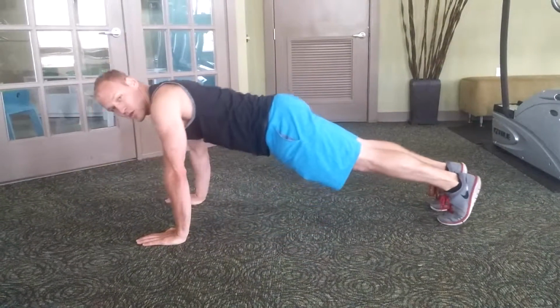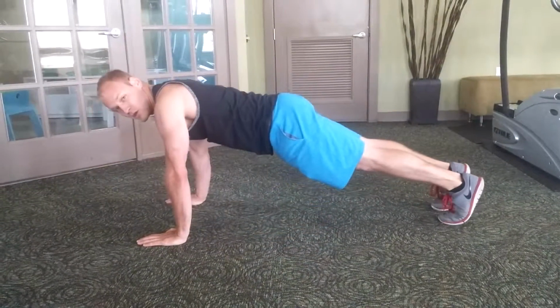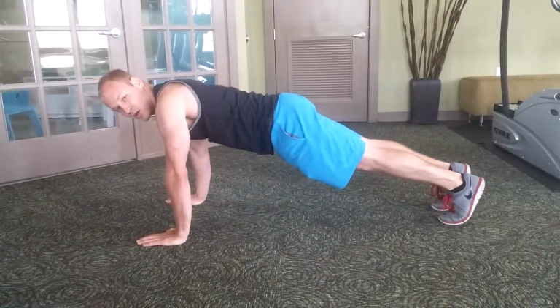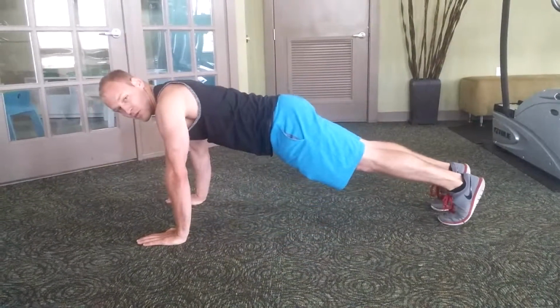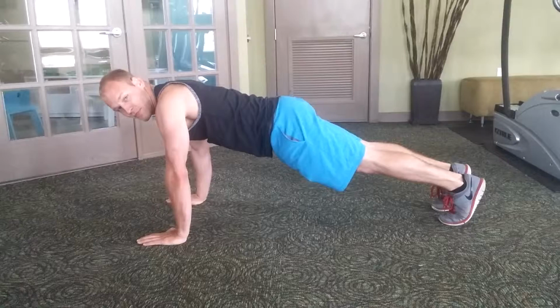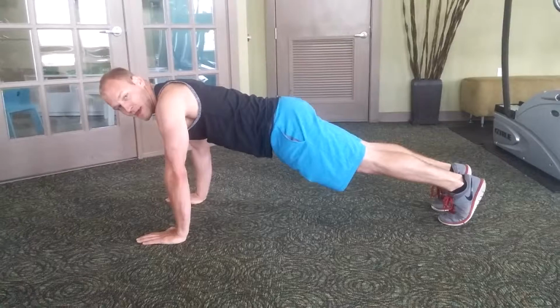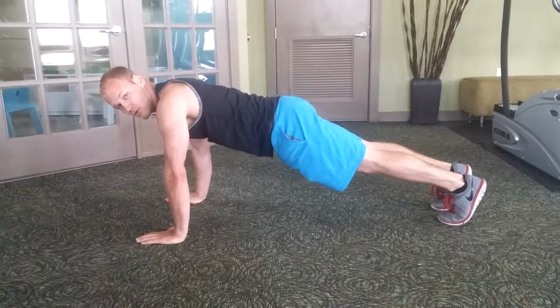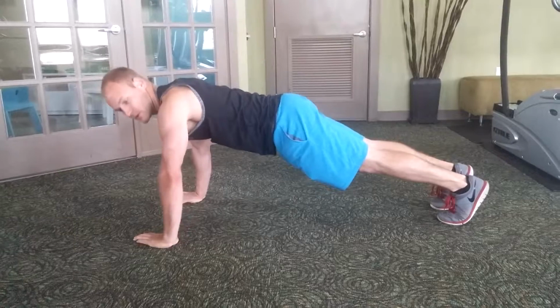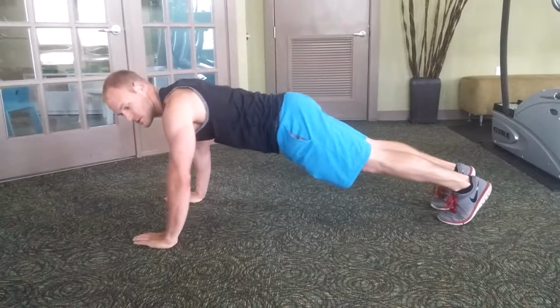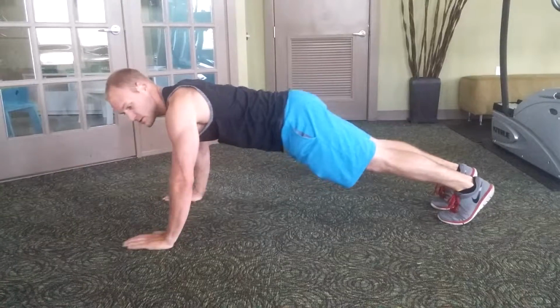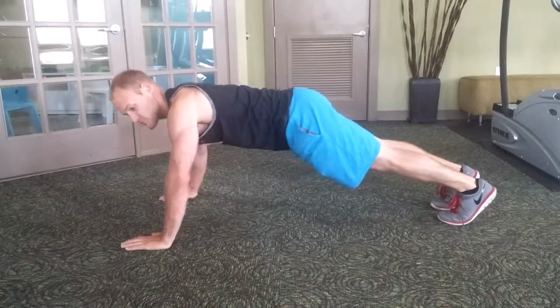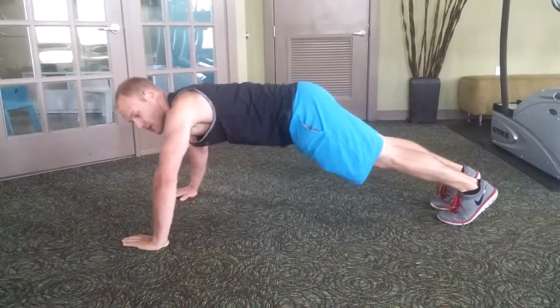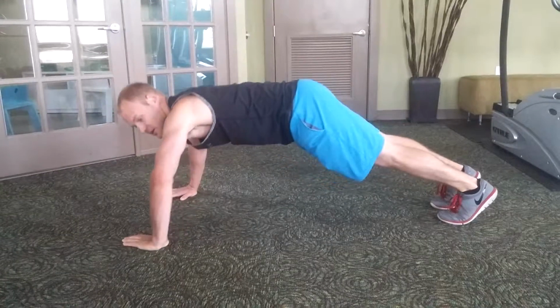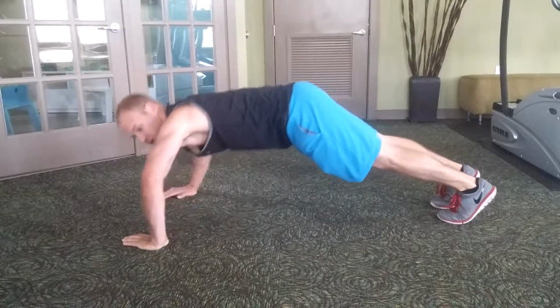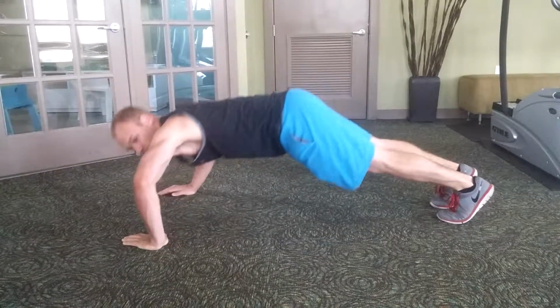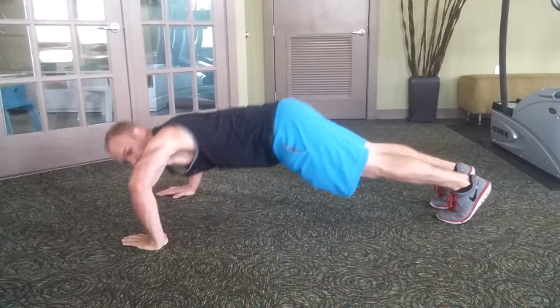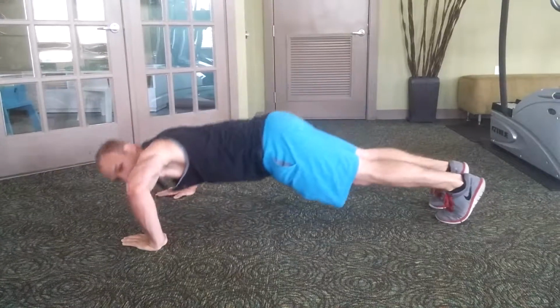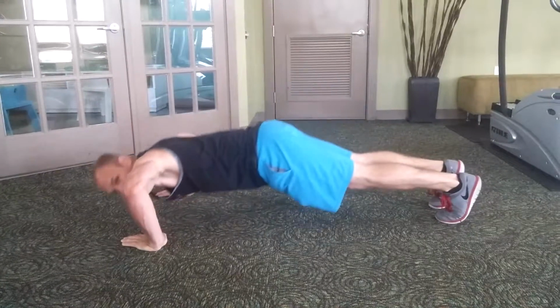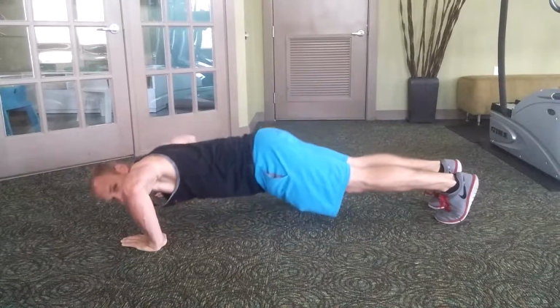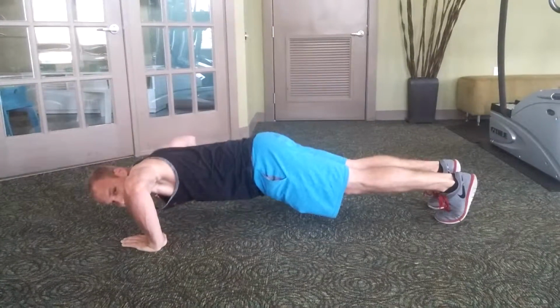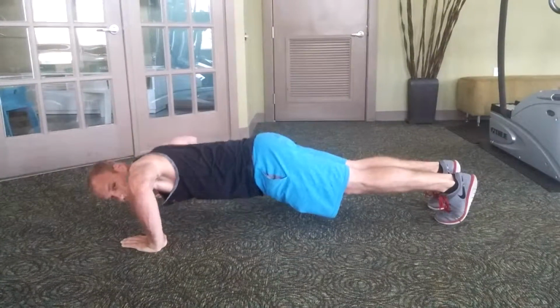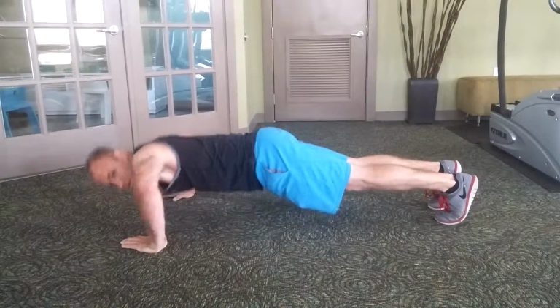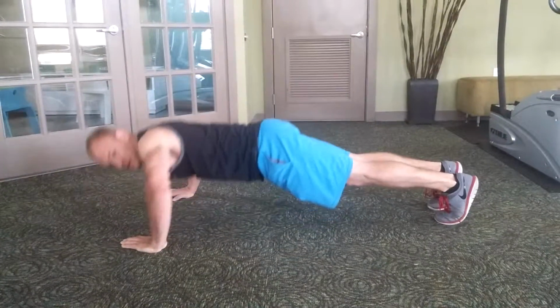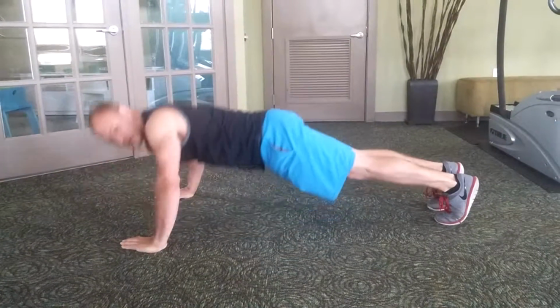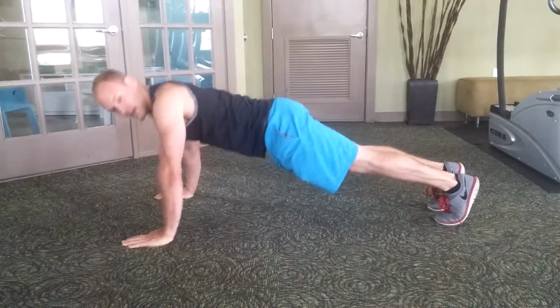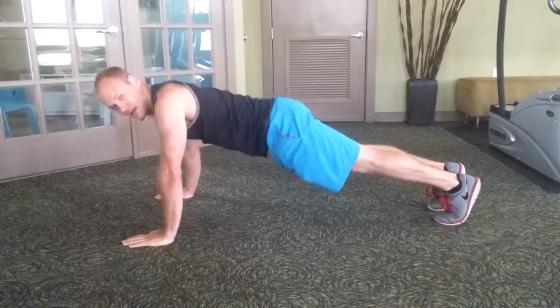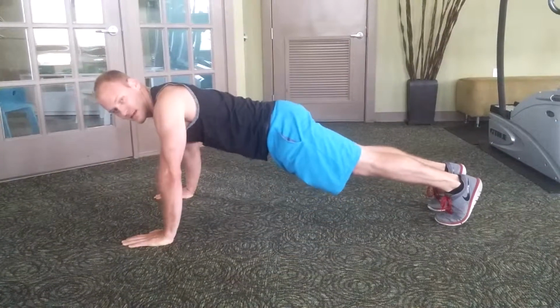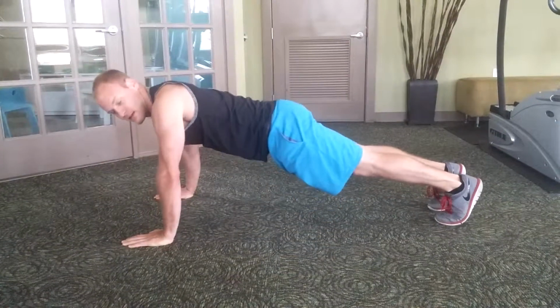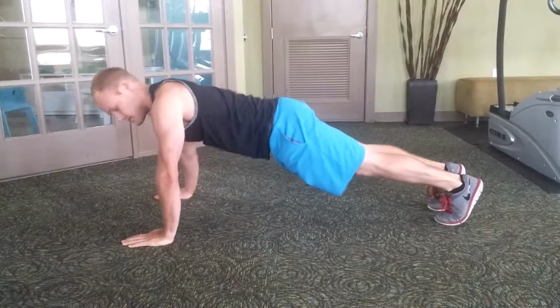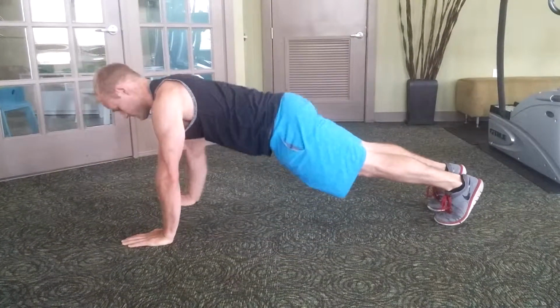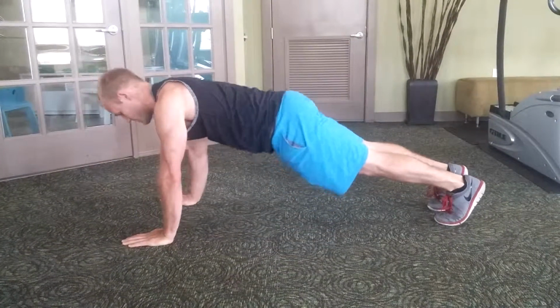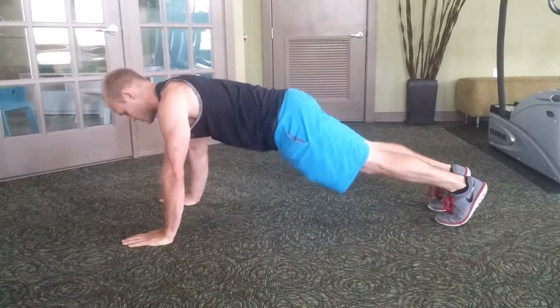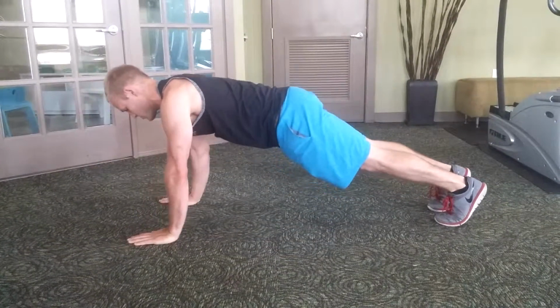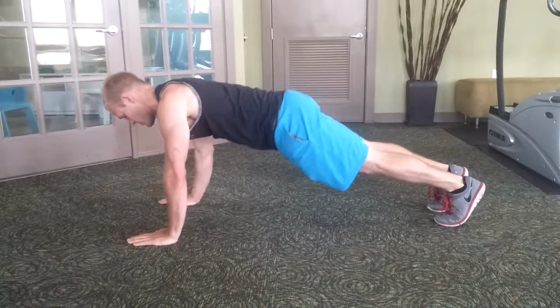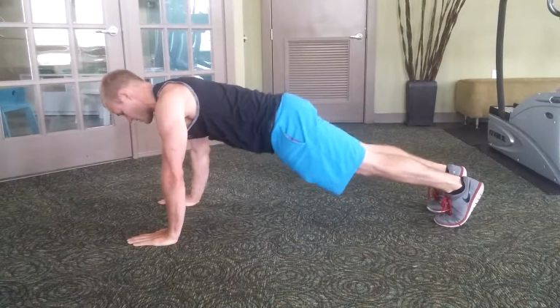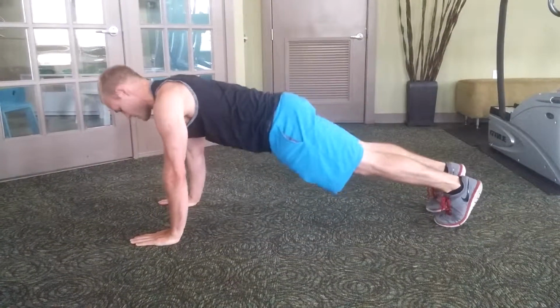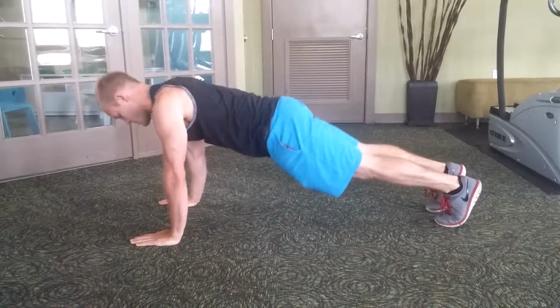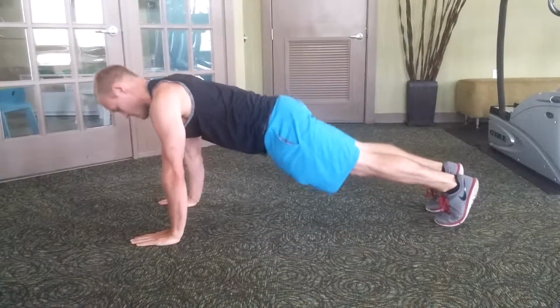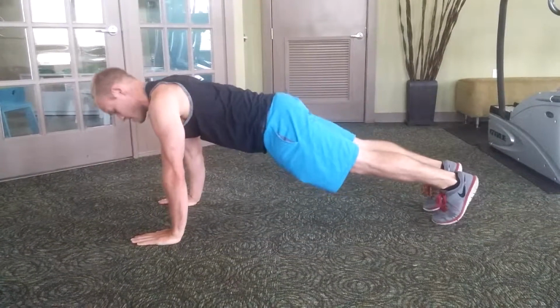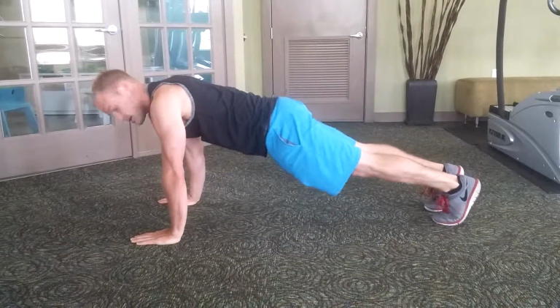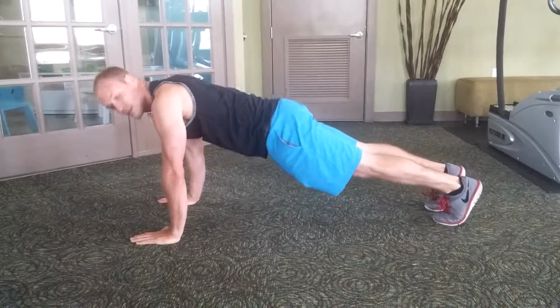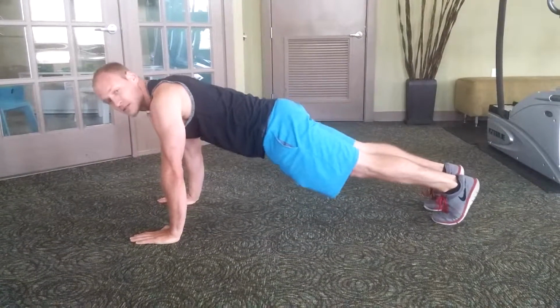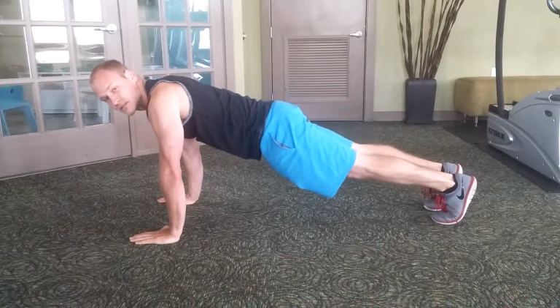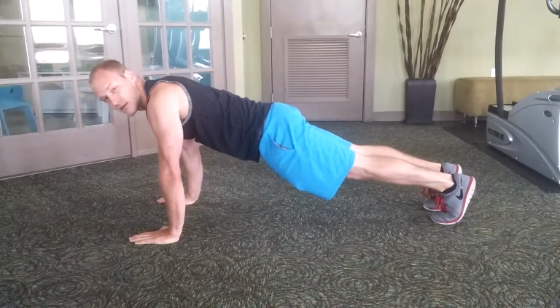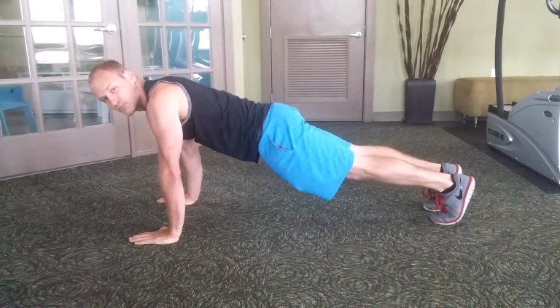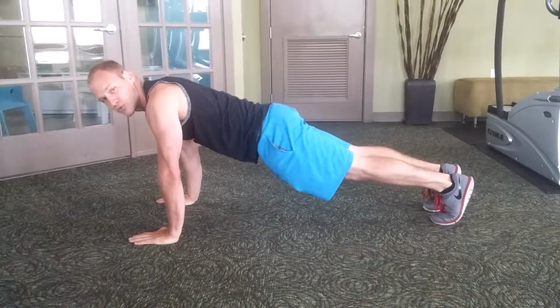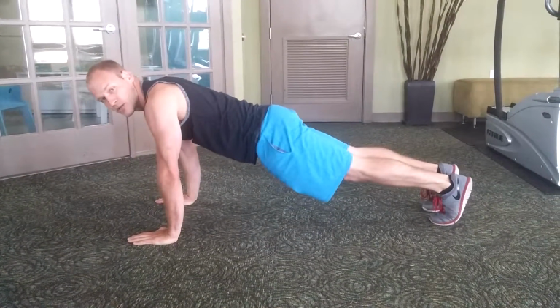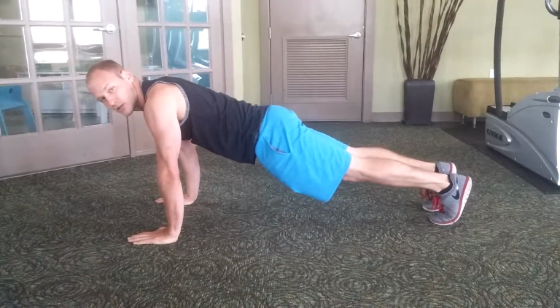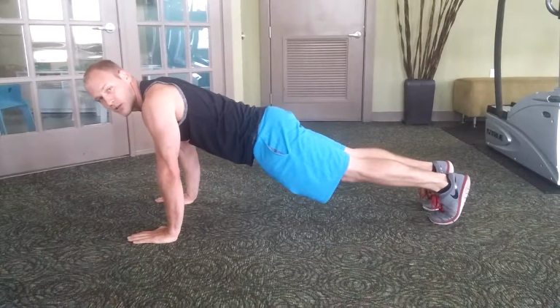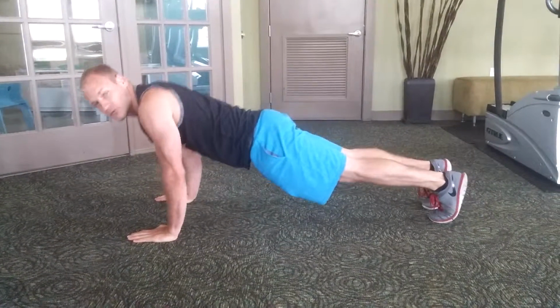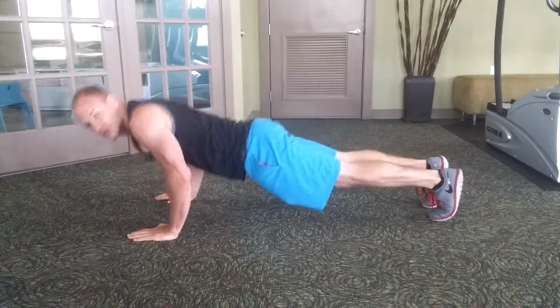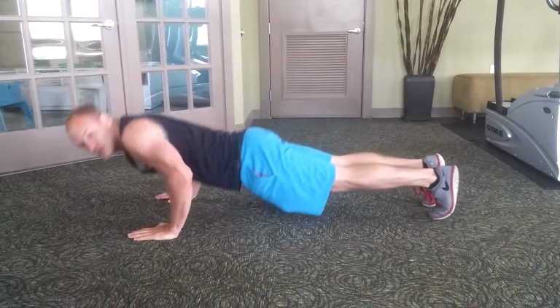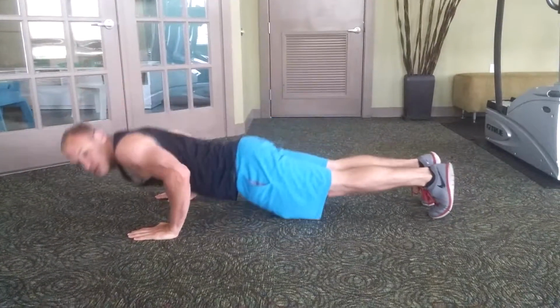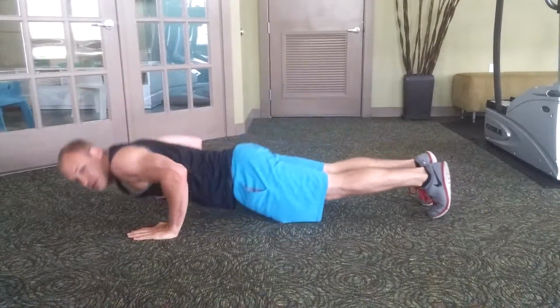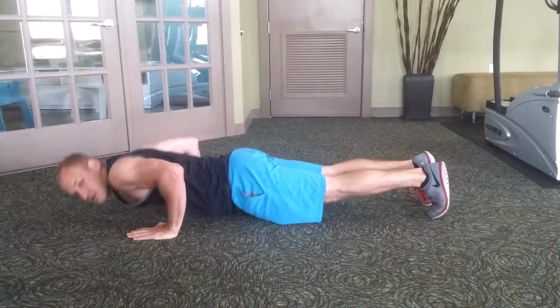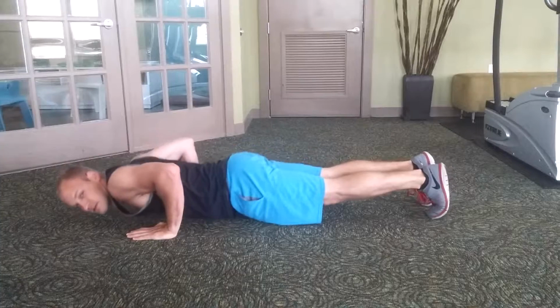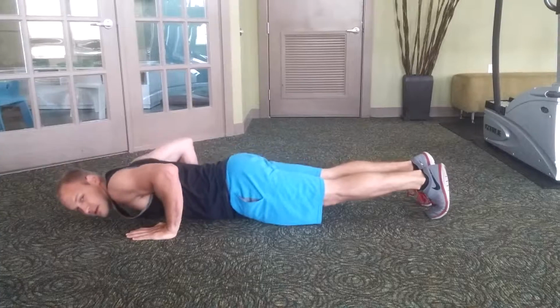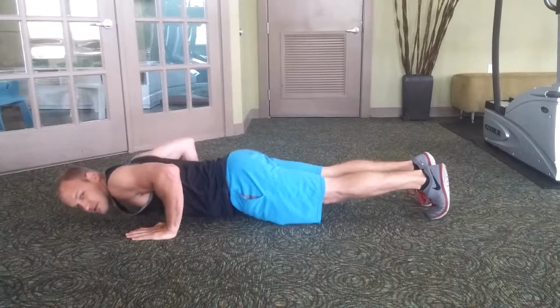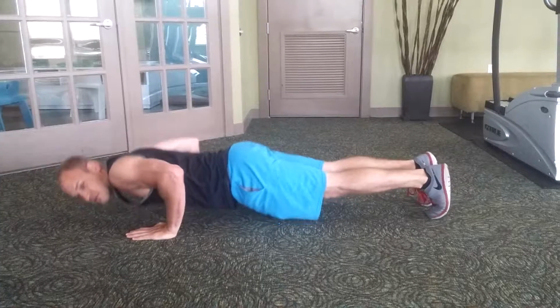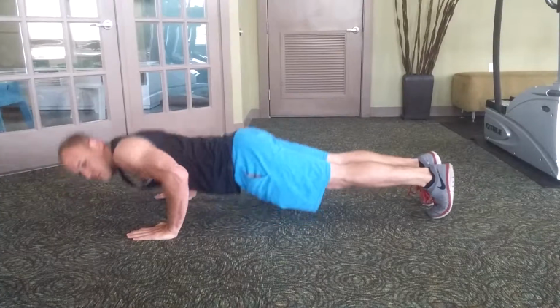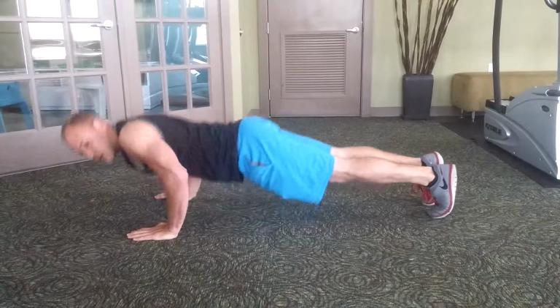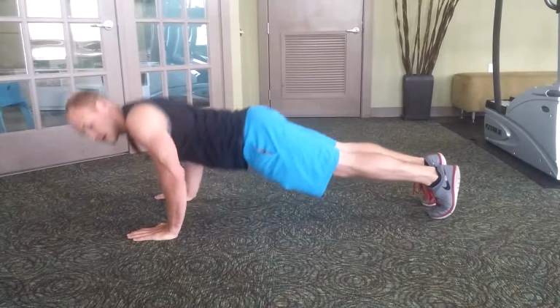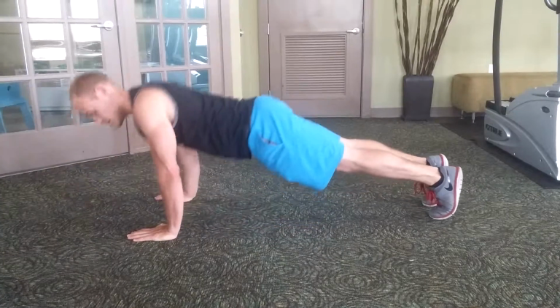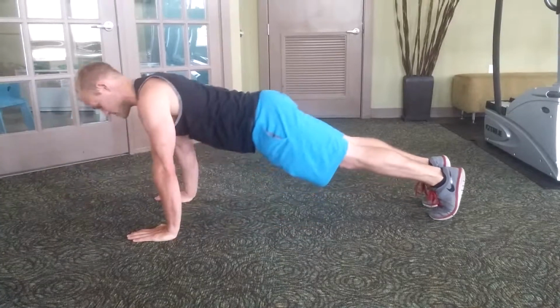Without spreading your elbows out to the side — make sure they stay pretty close to the sides of your body.